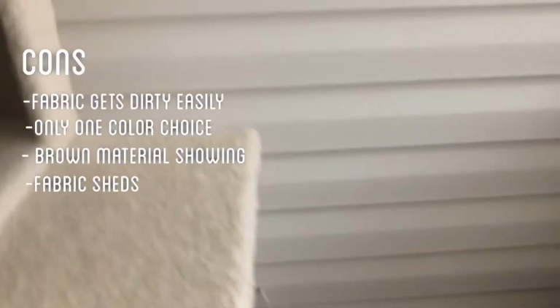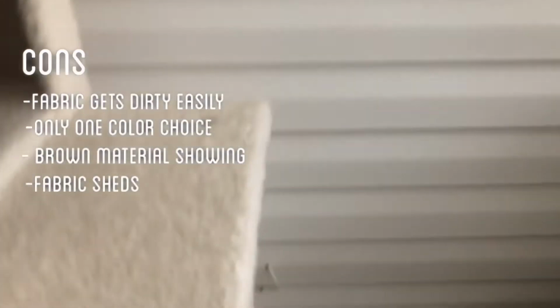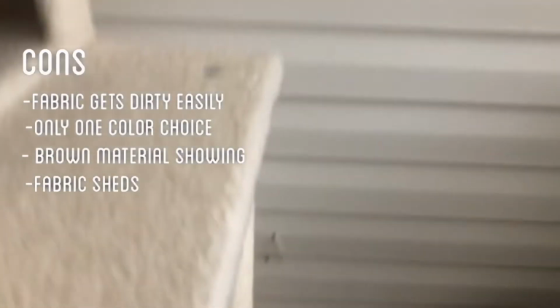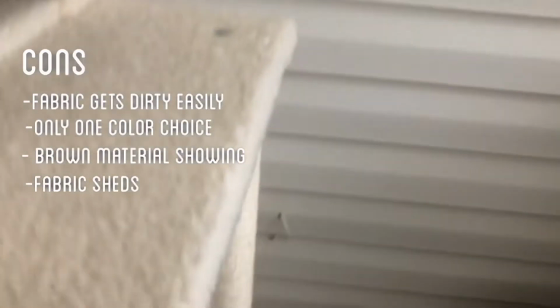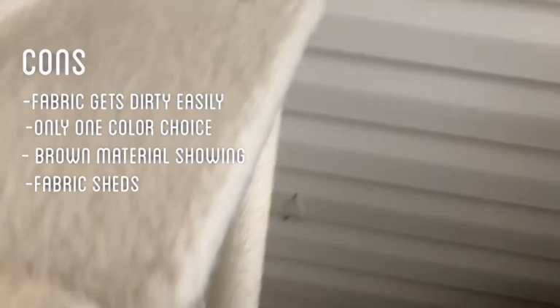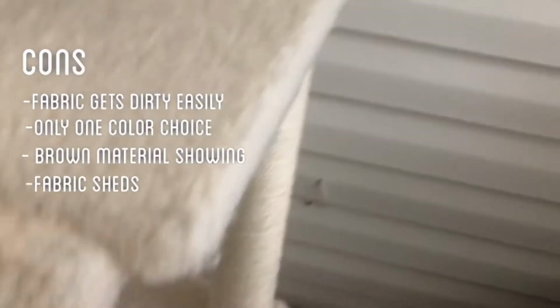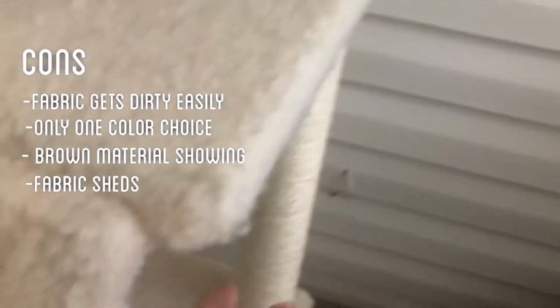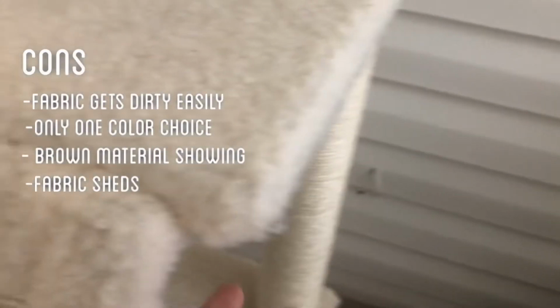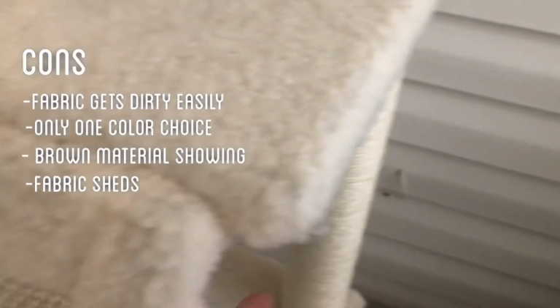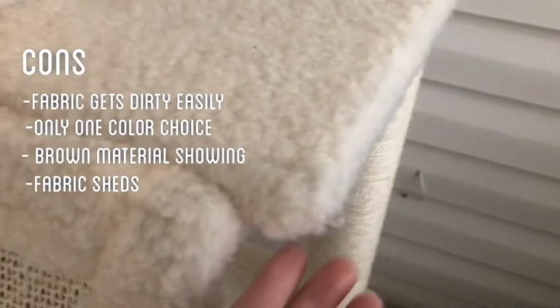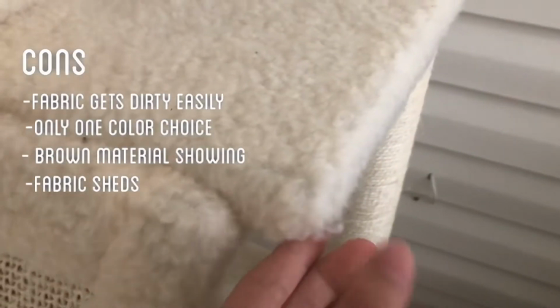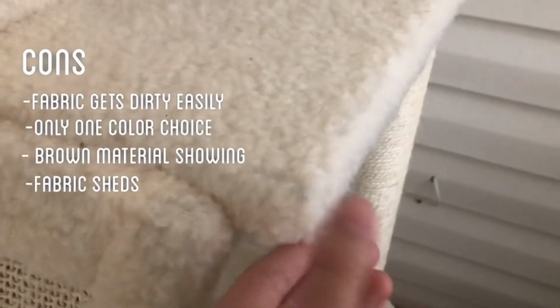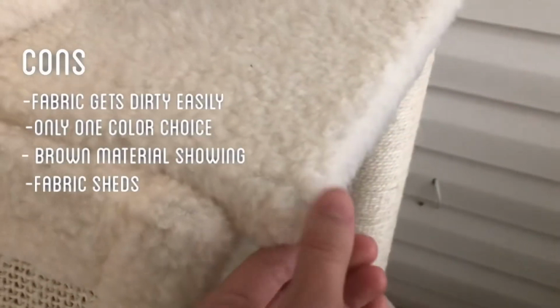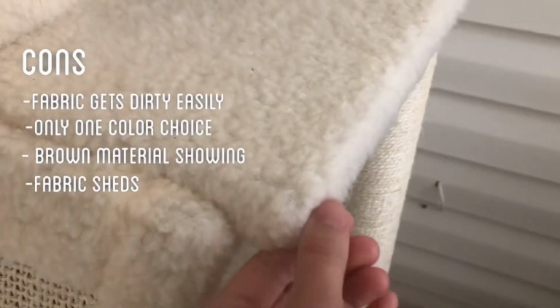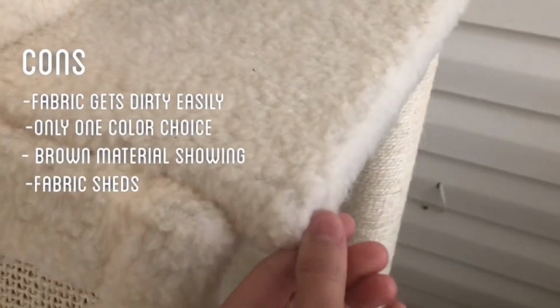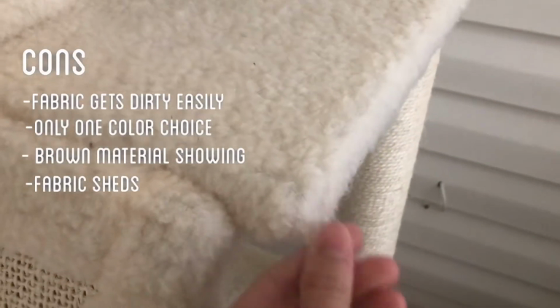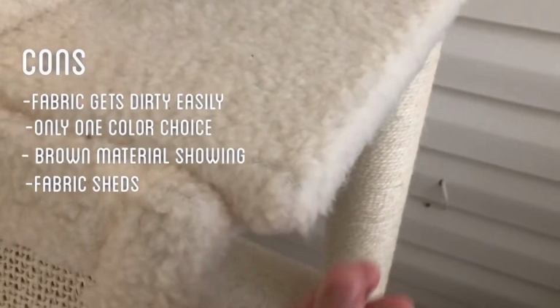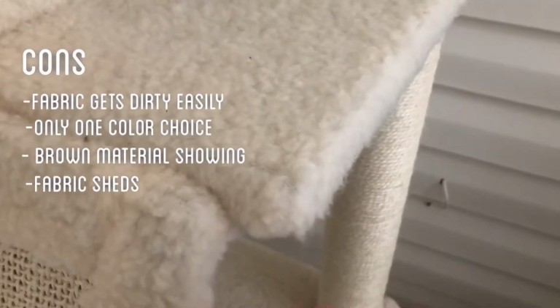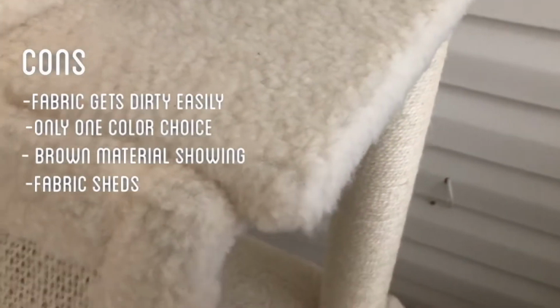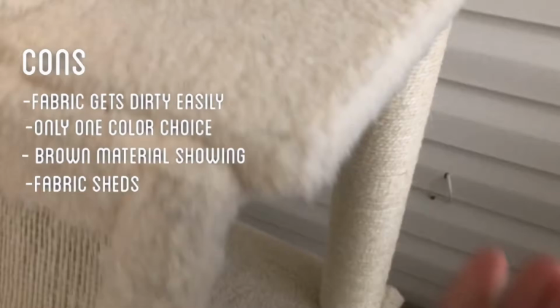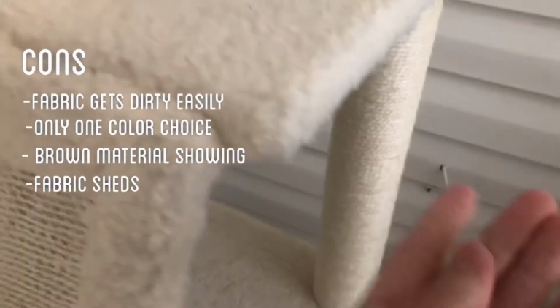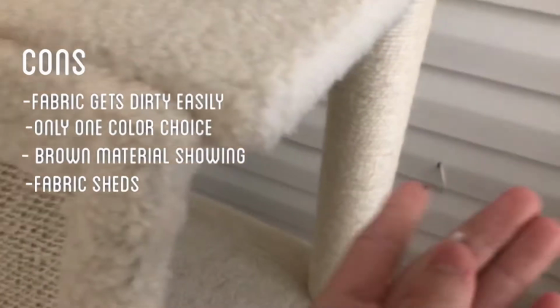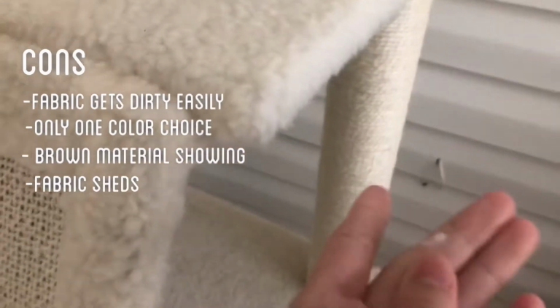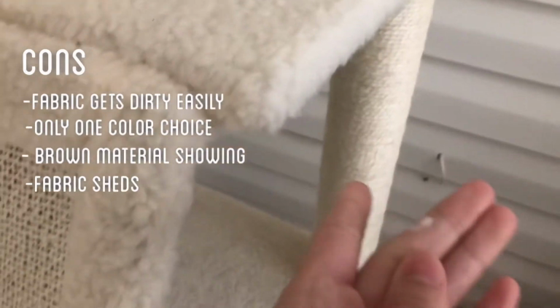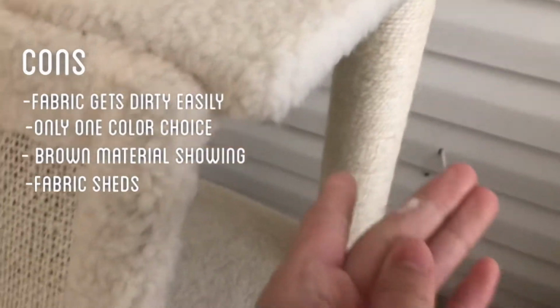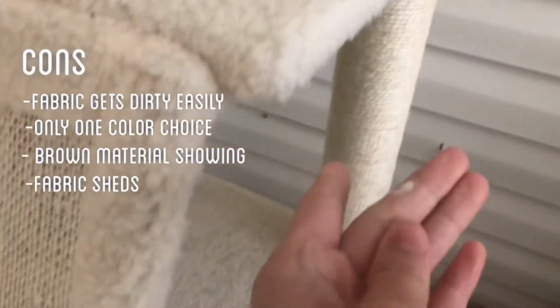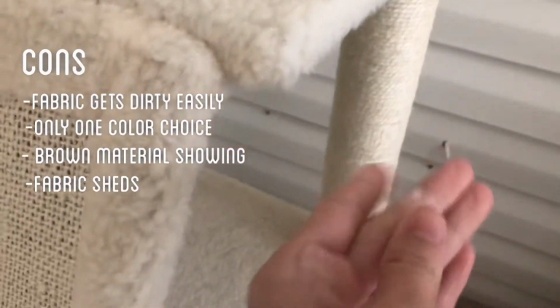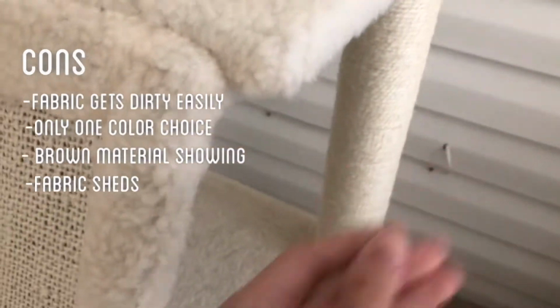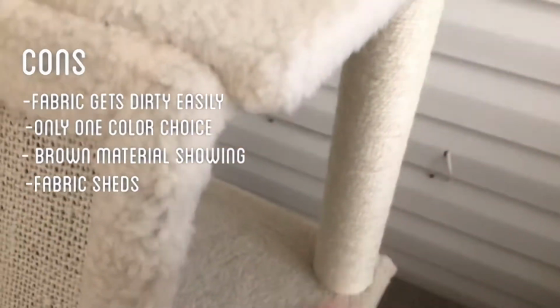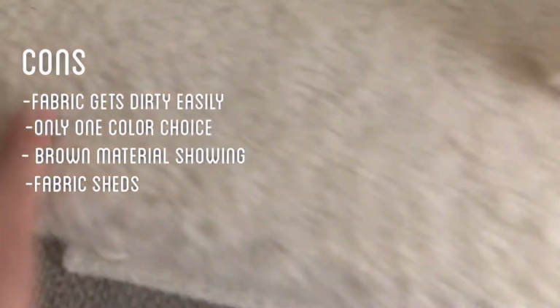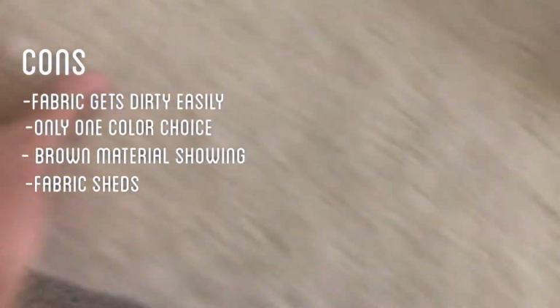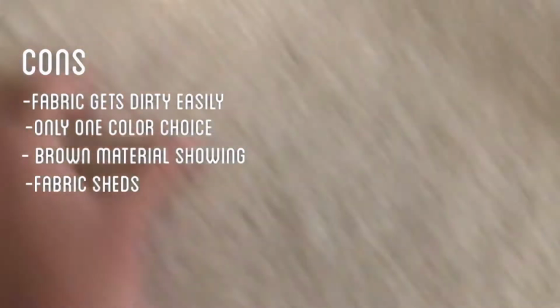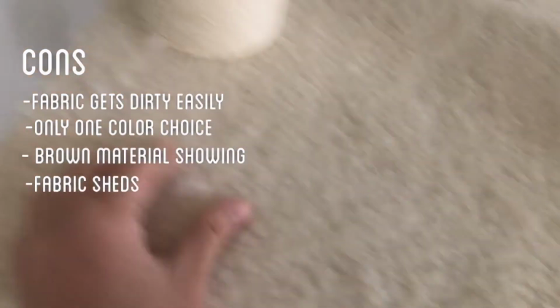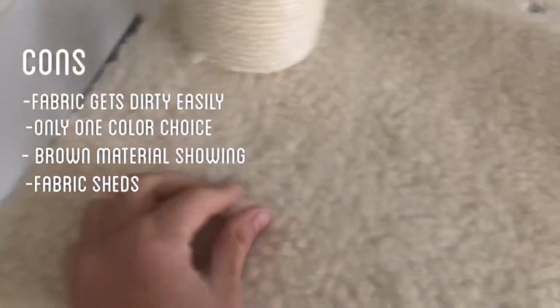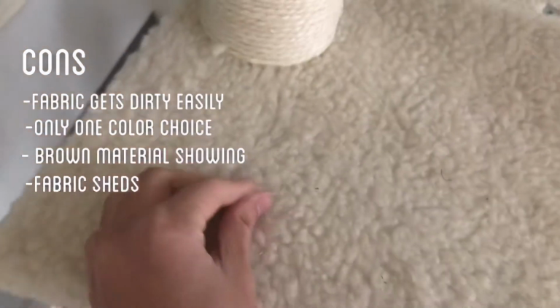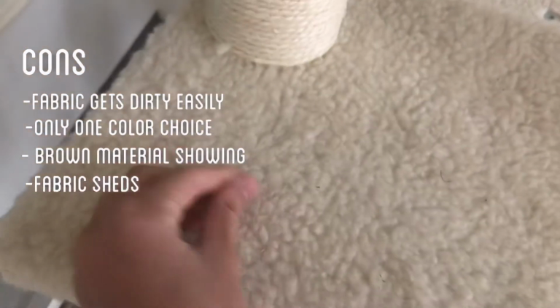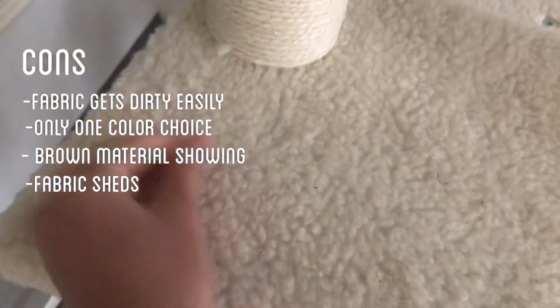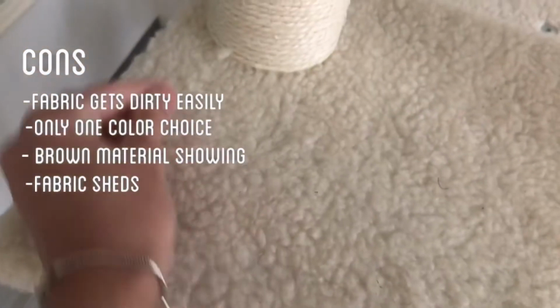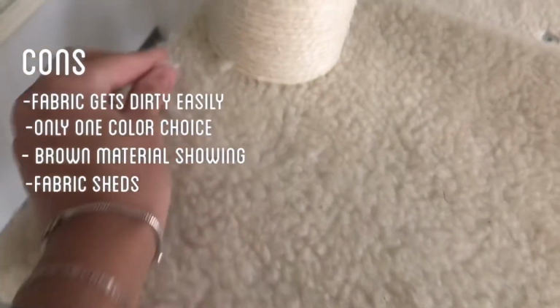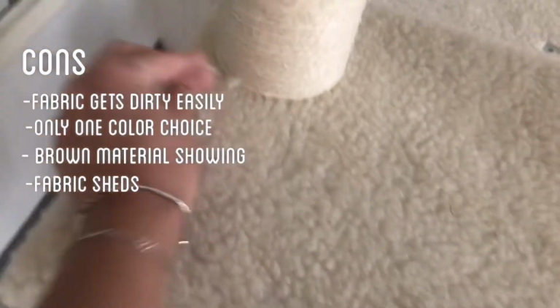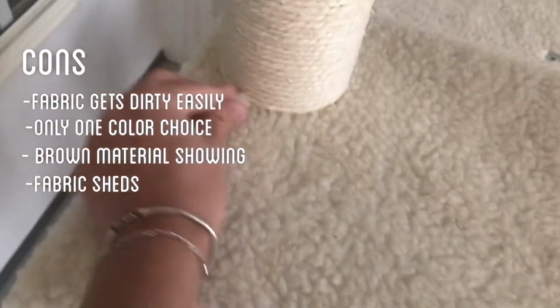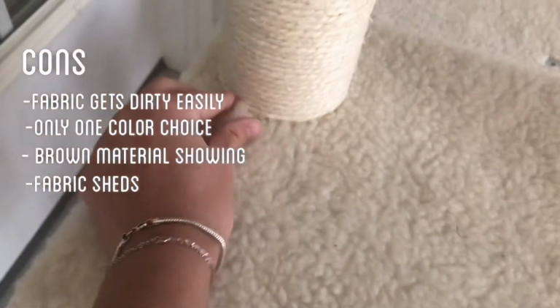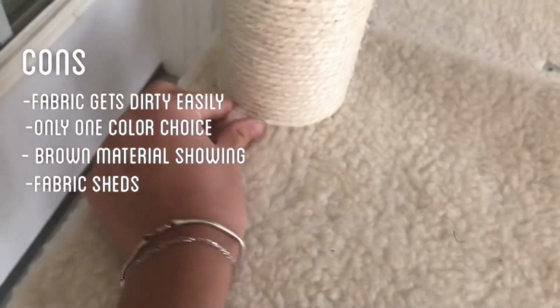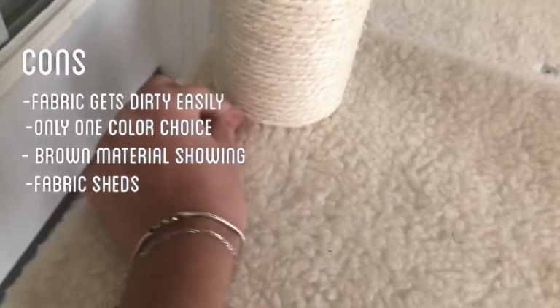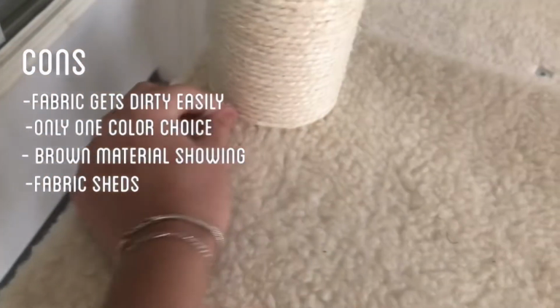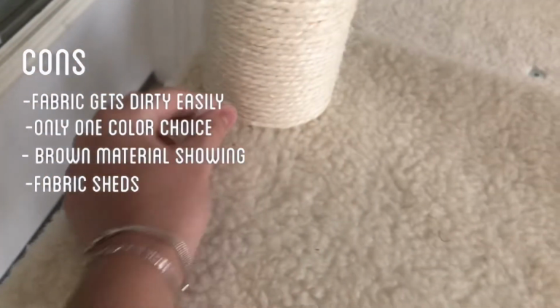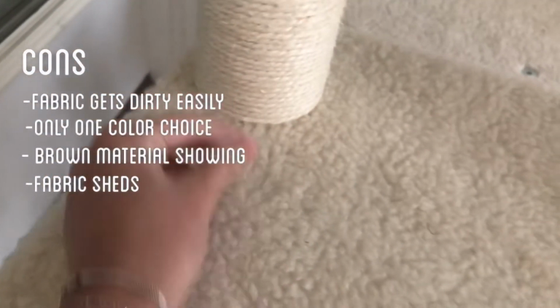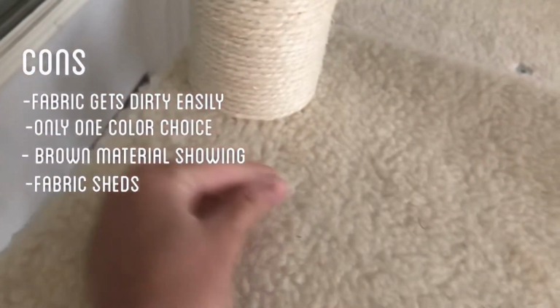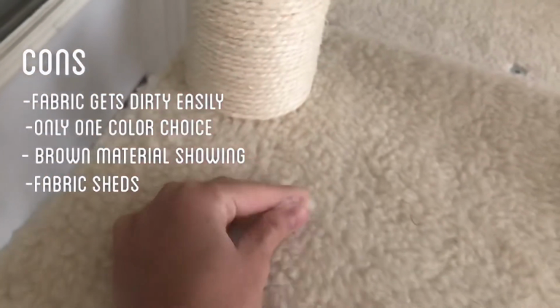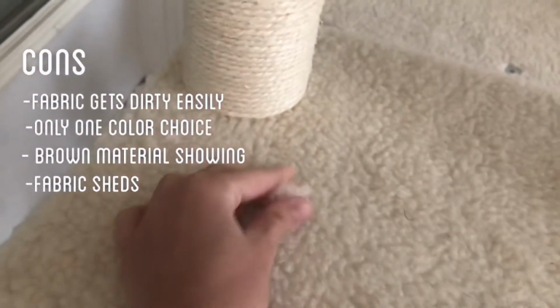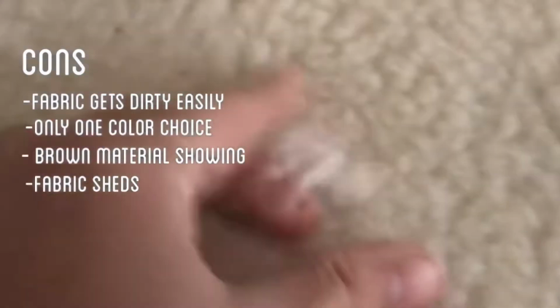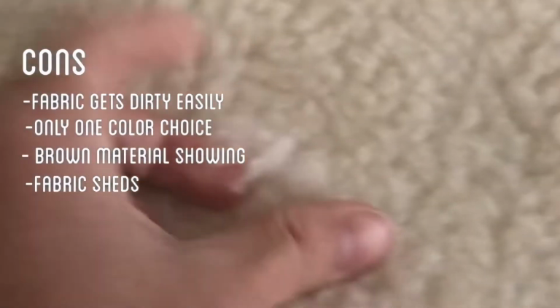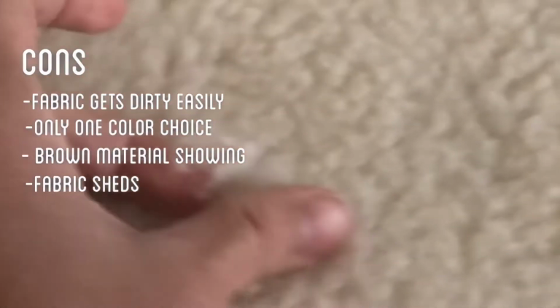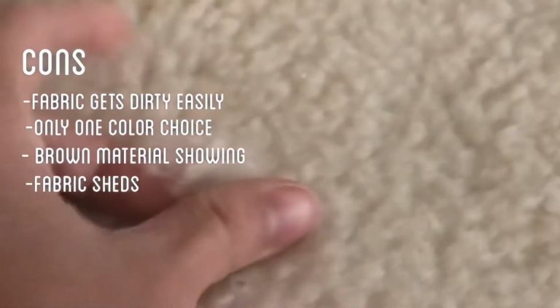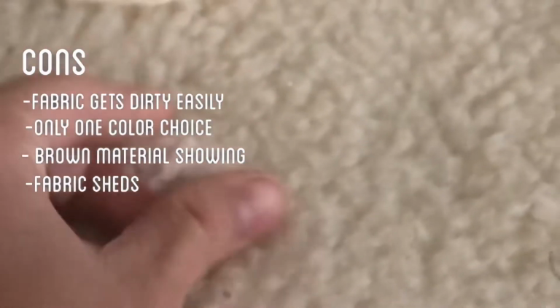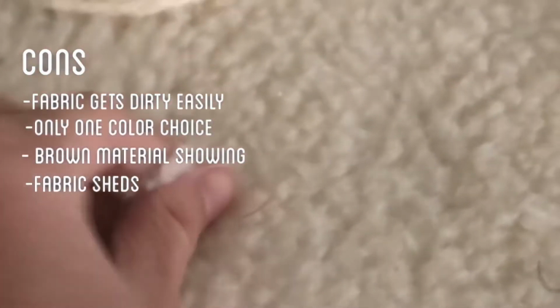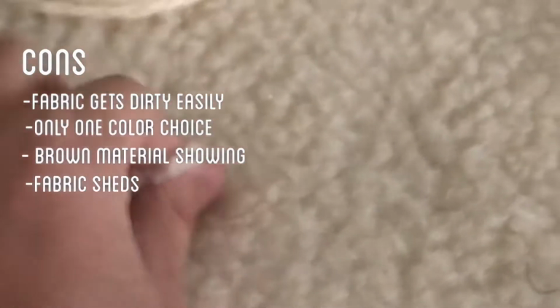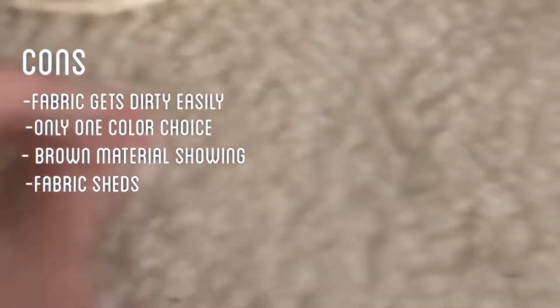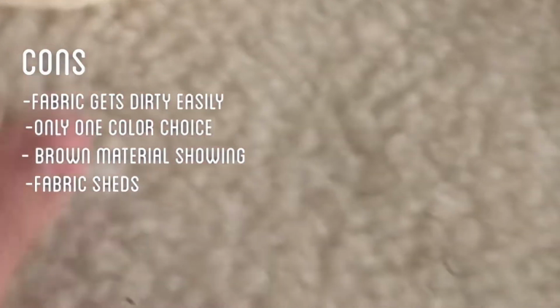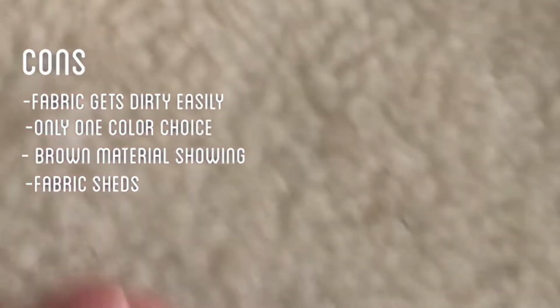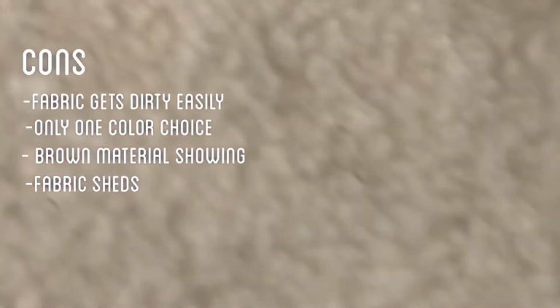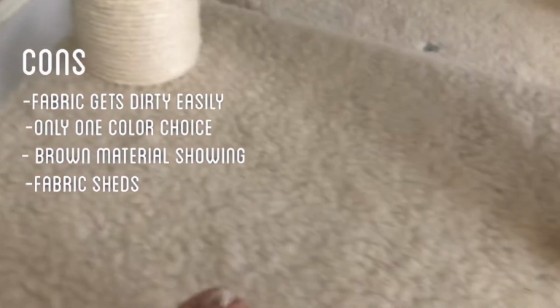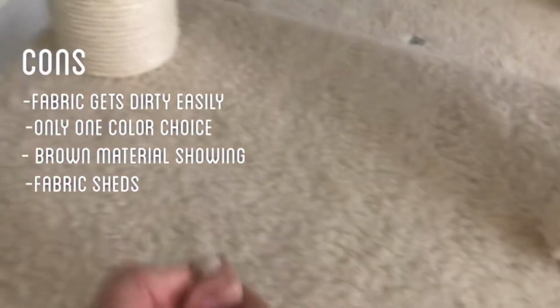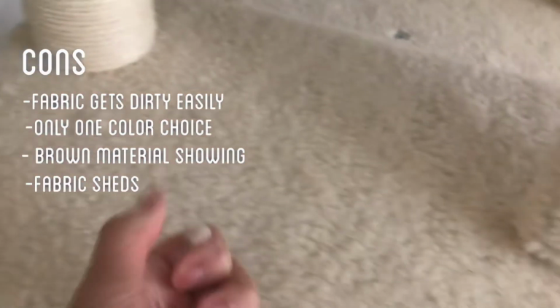Also, this fabric sheds a lot — you can just pluck it off, and as you can see it sheds here a lot.